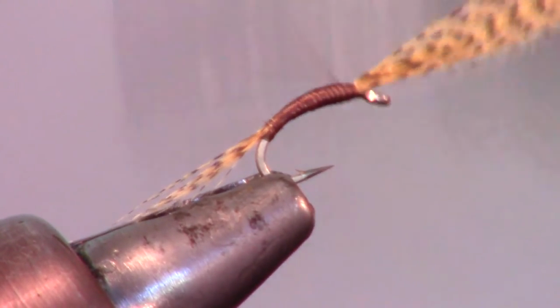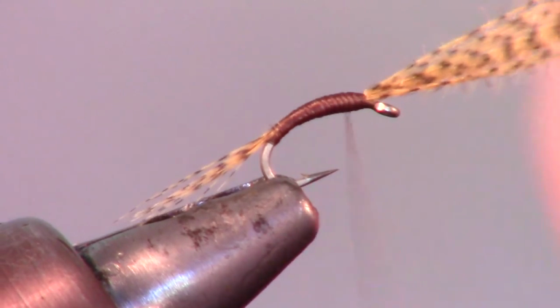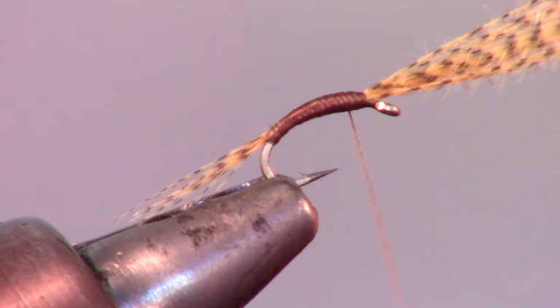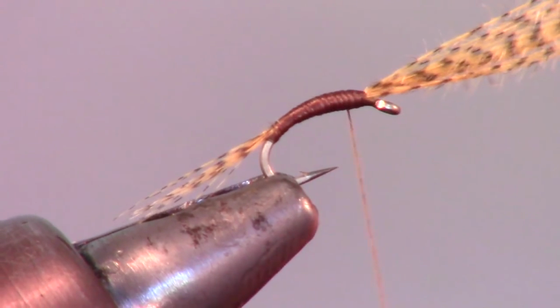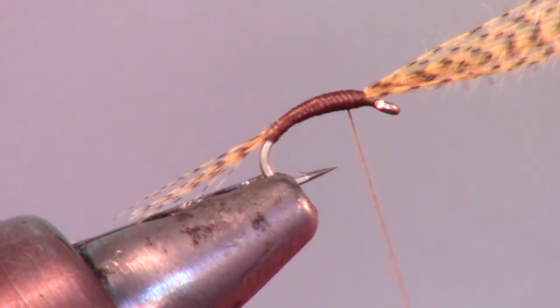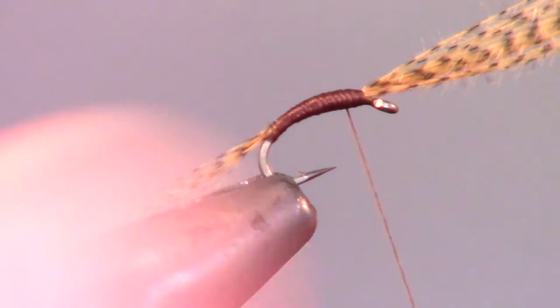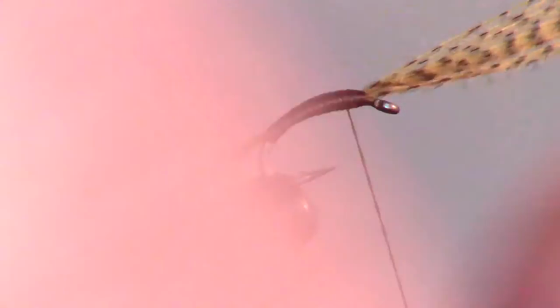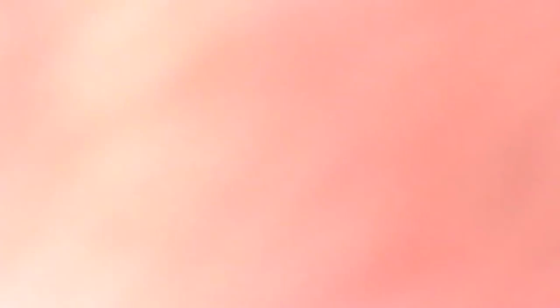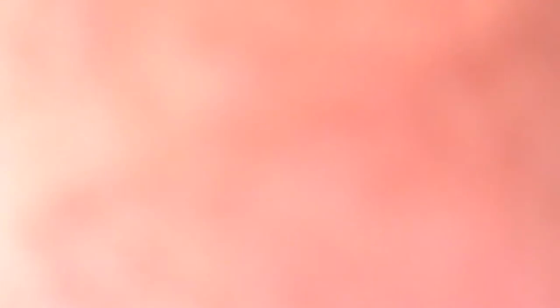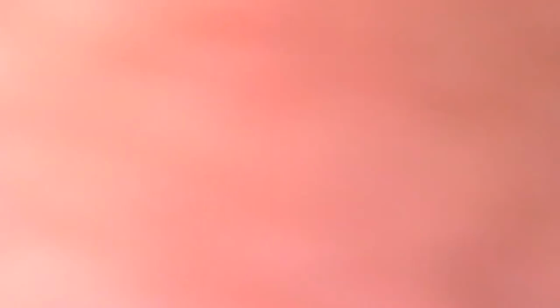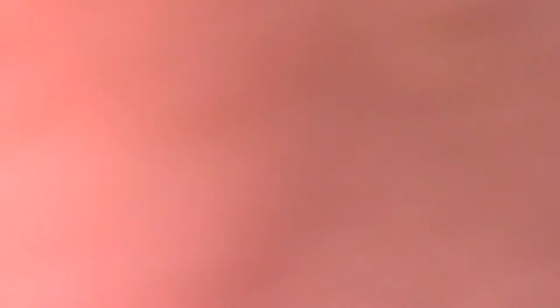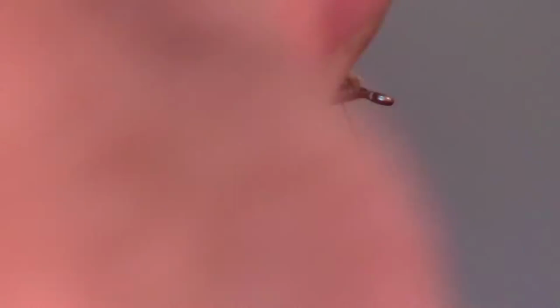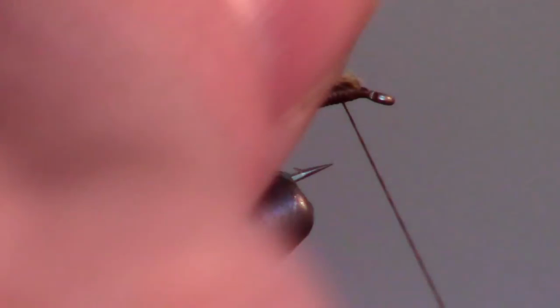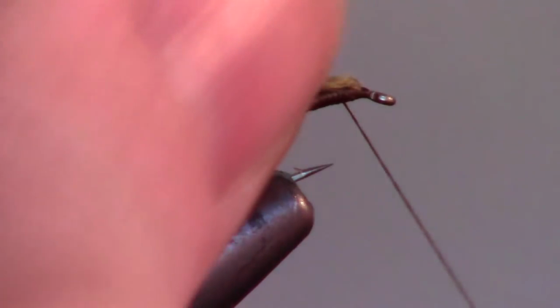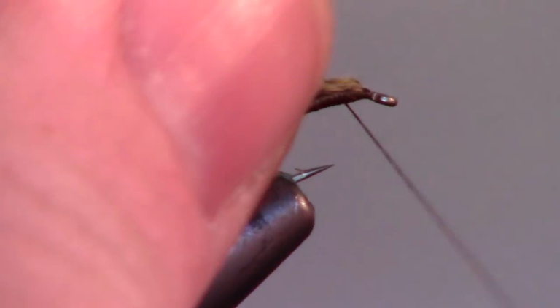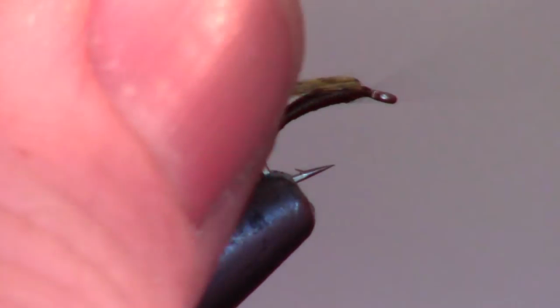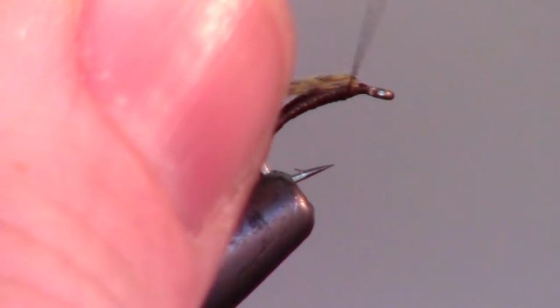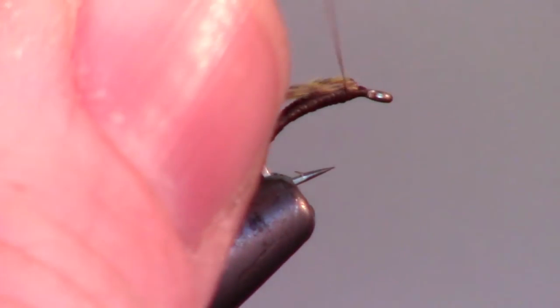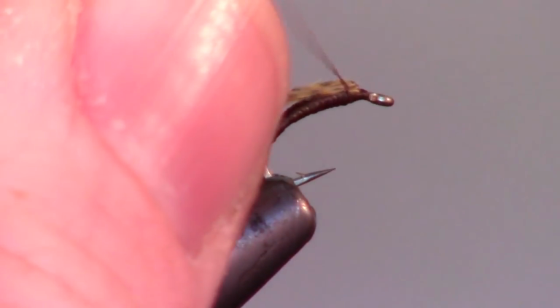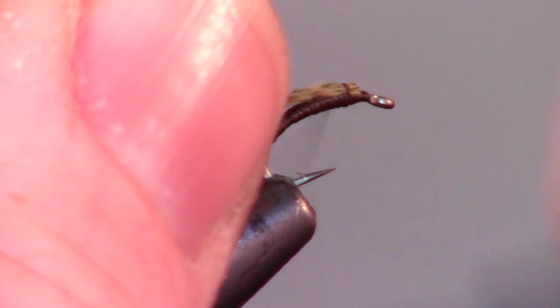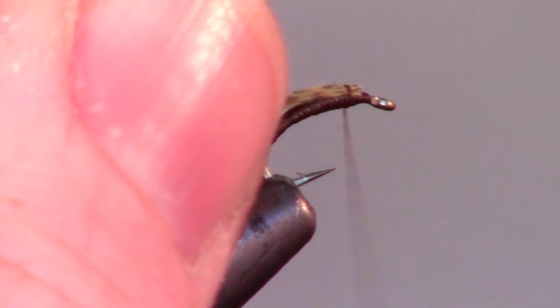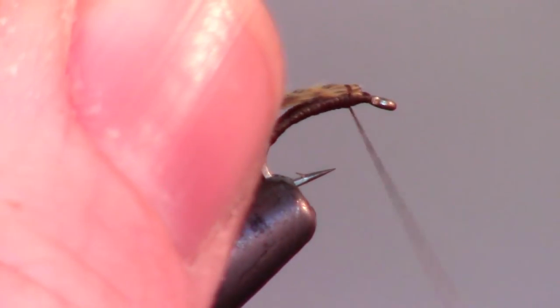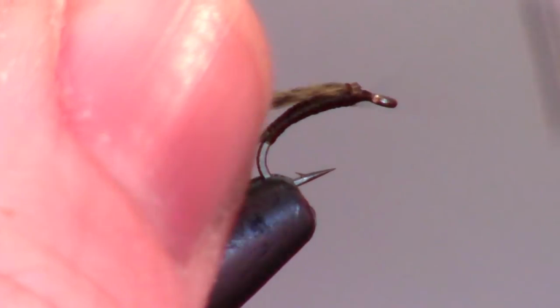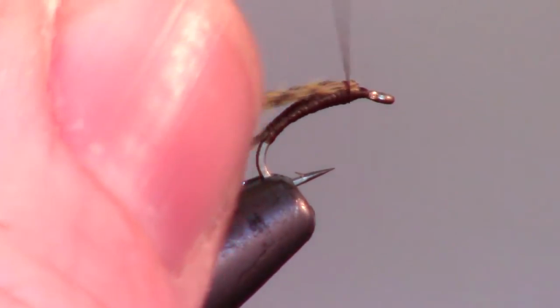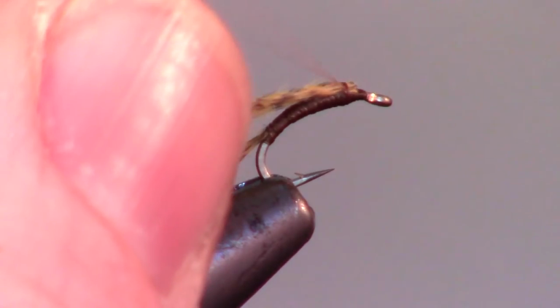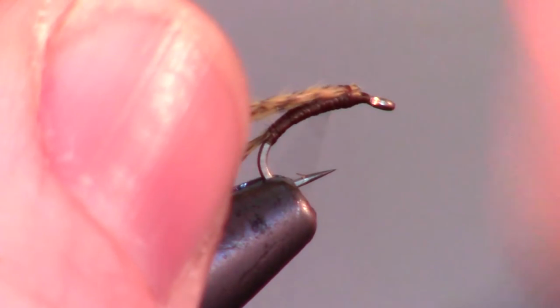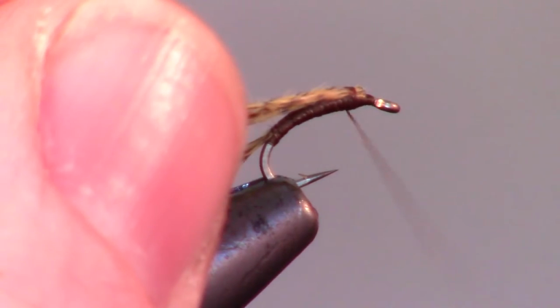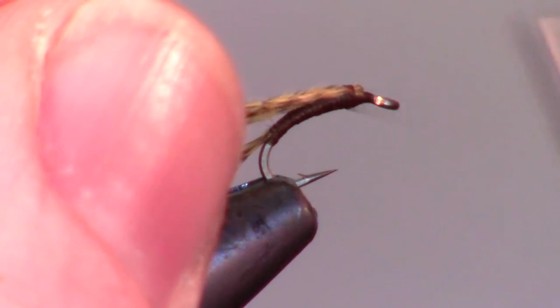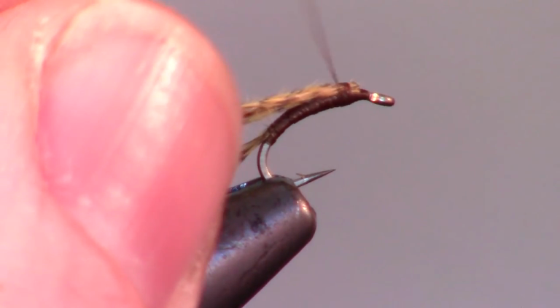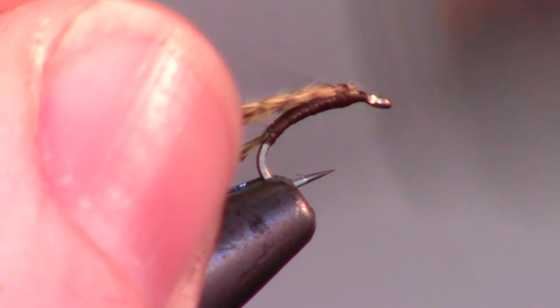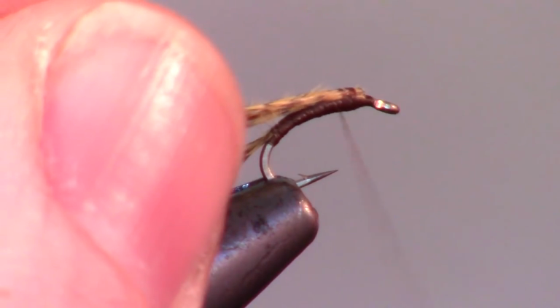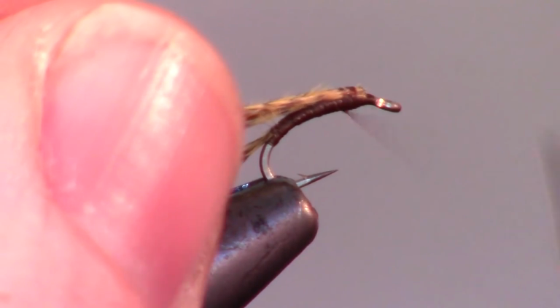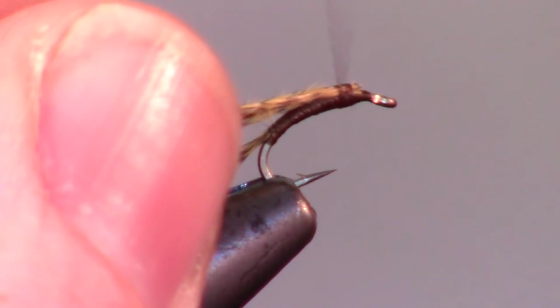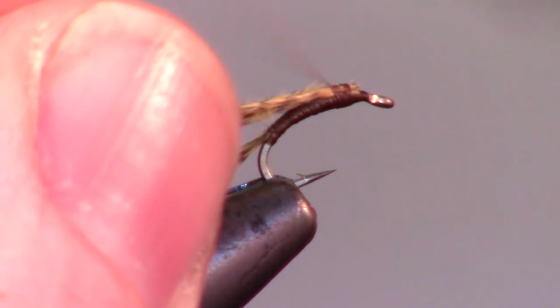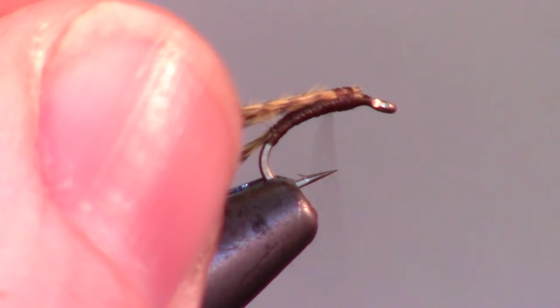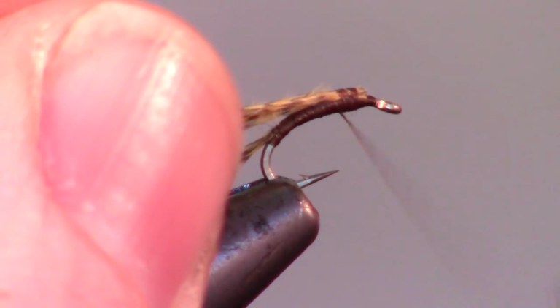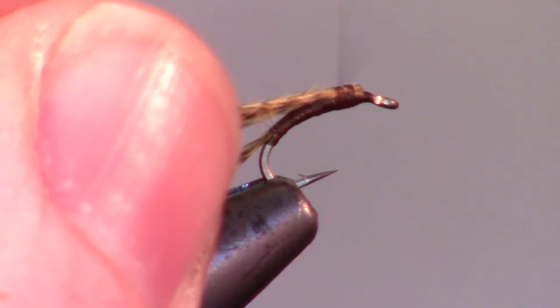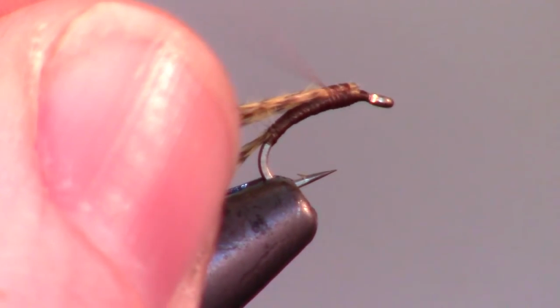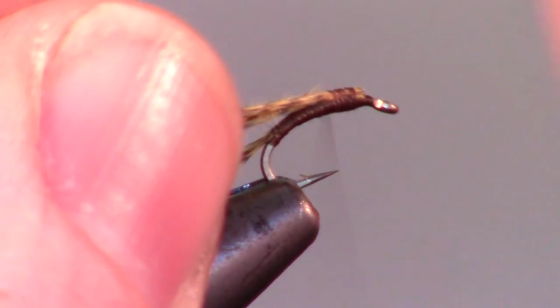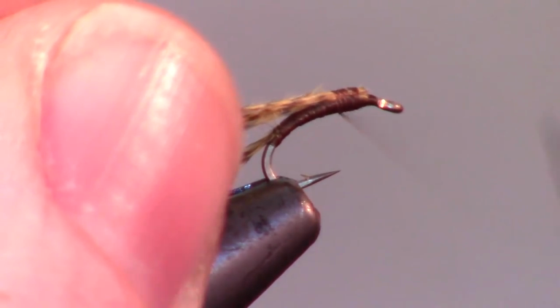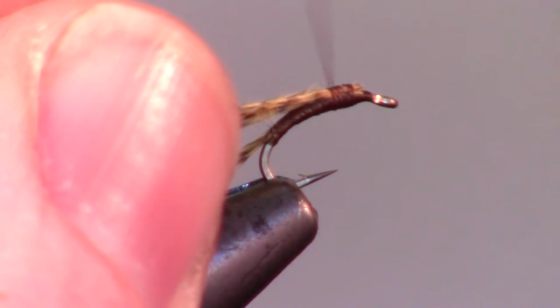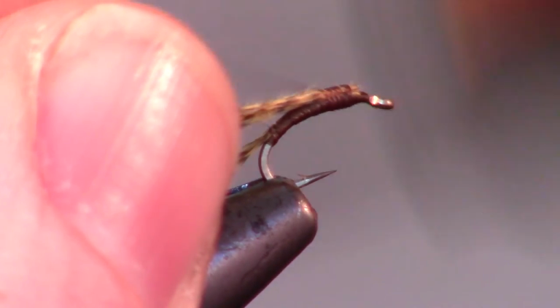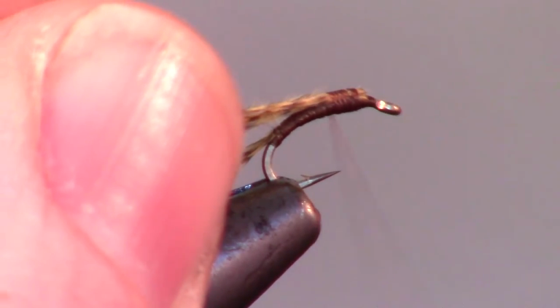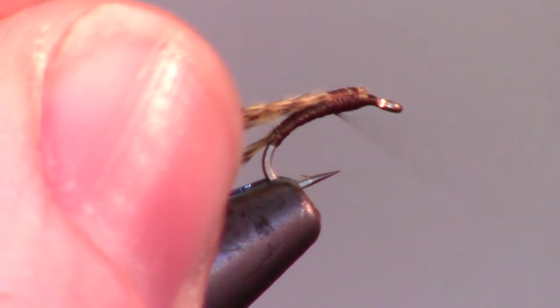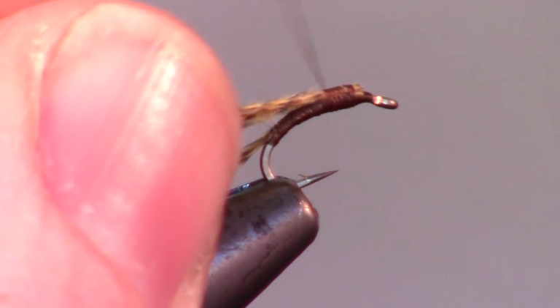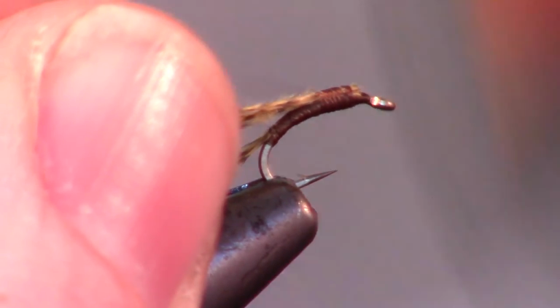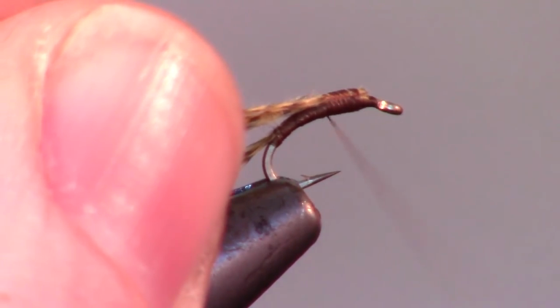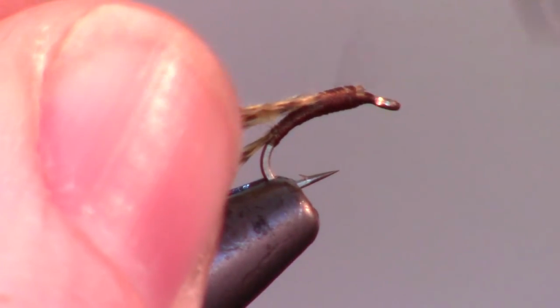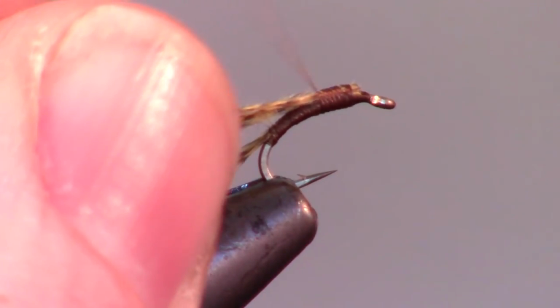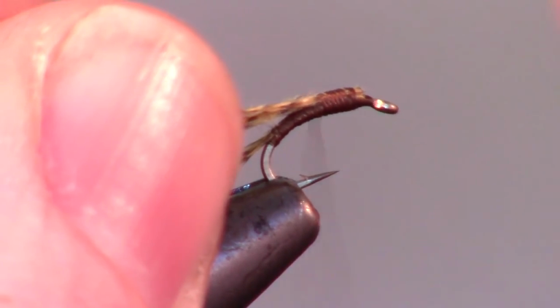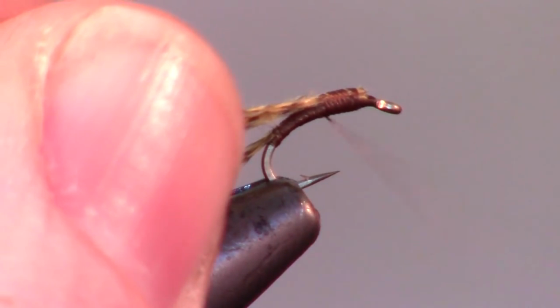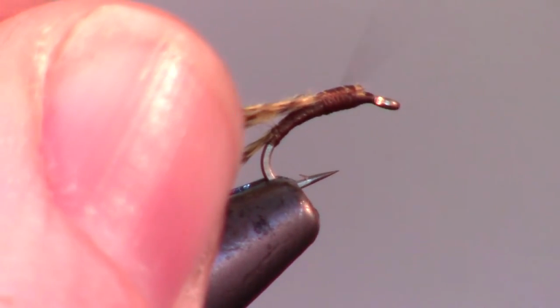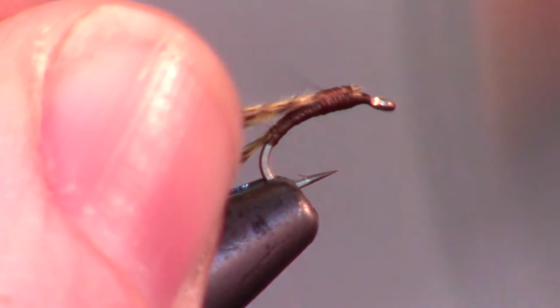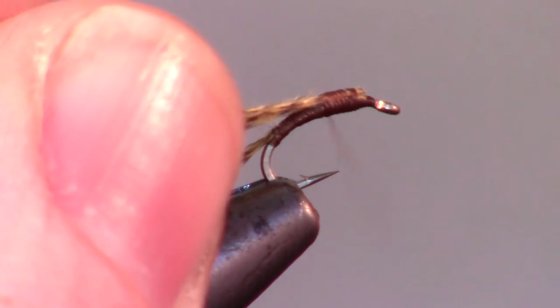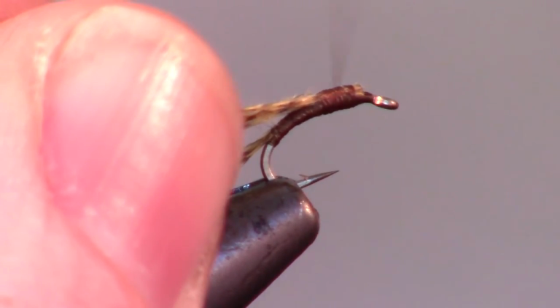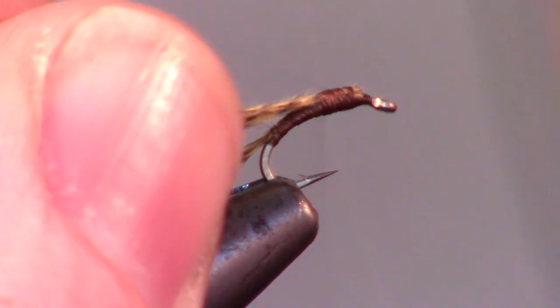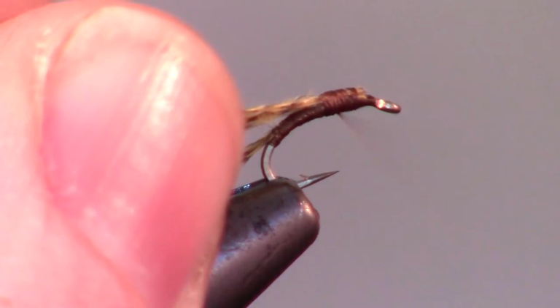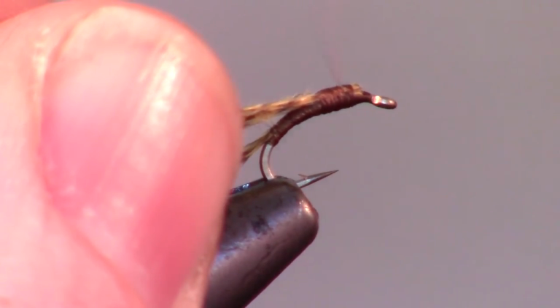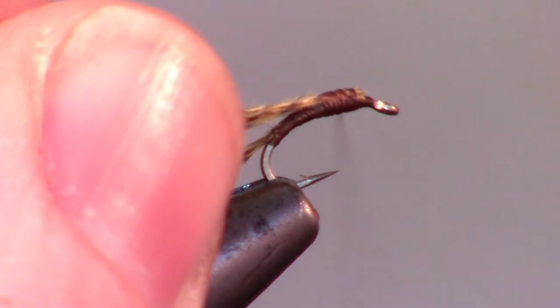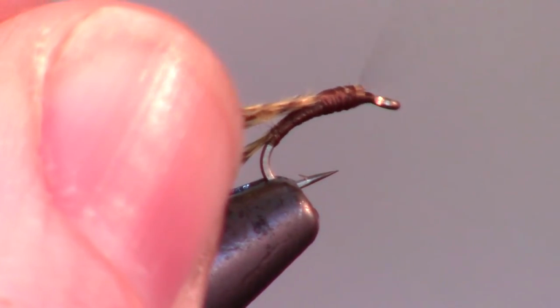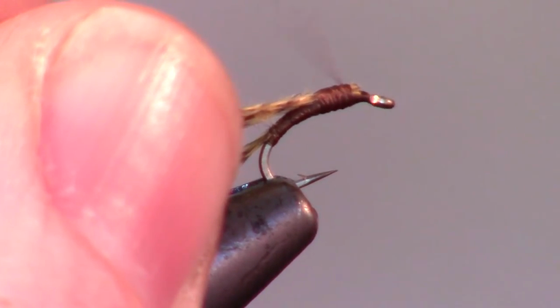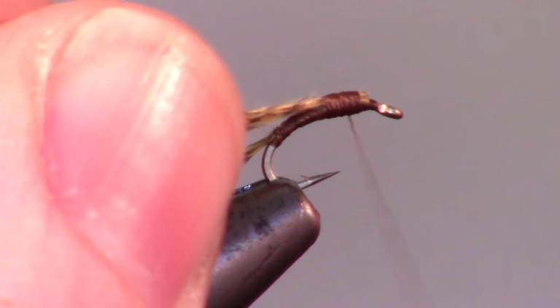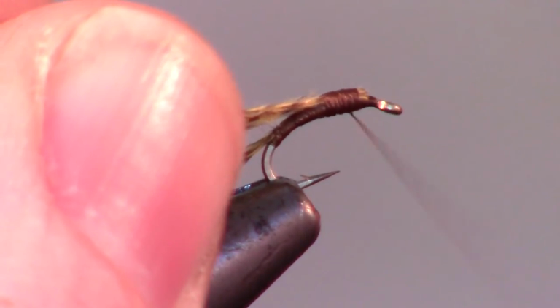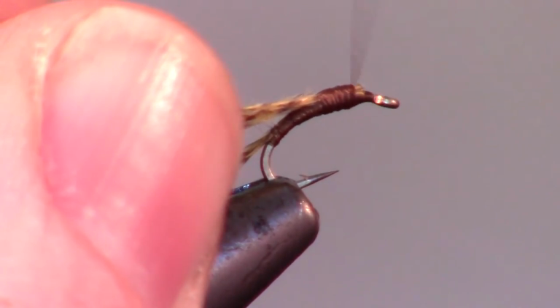Once you're happy with the body shape, pull back the mallard fibers and tie them in so they are pointing toward the rear of the fly.